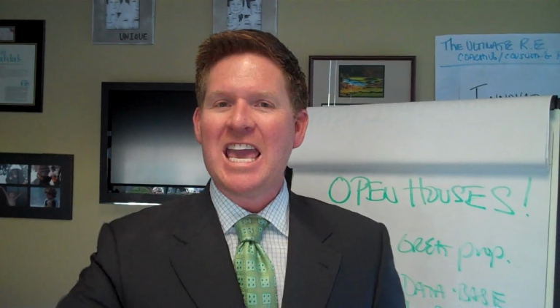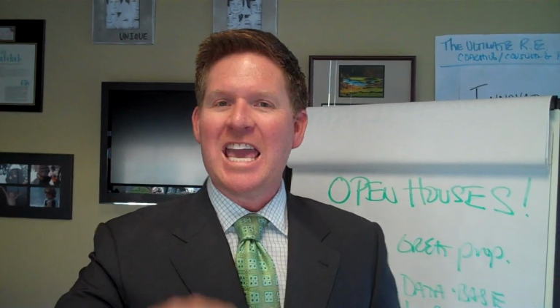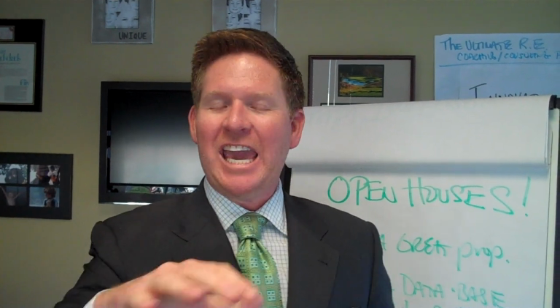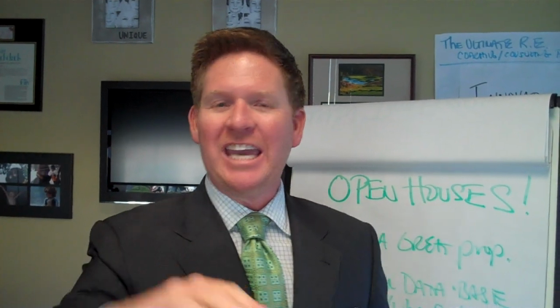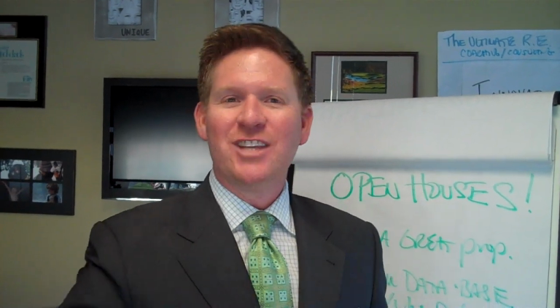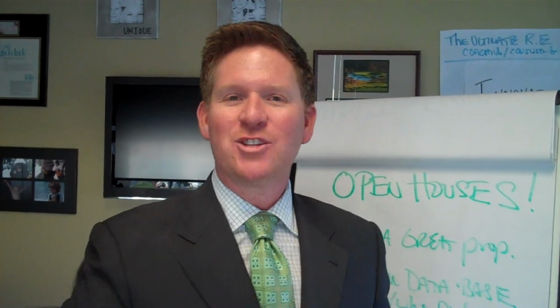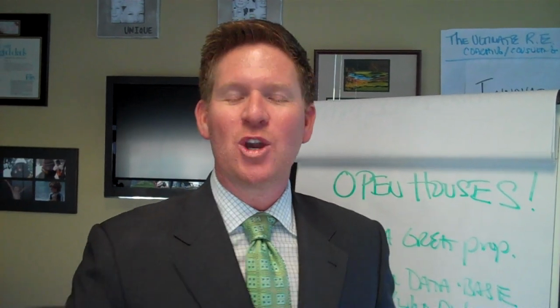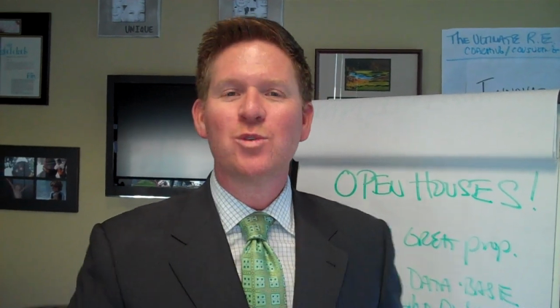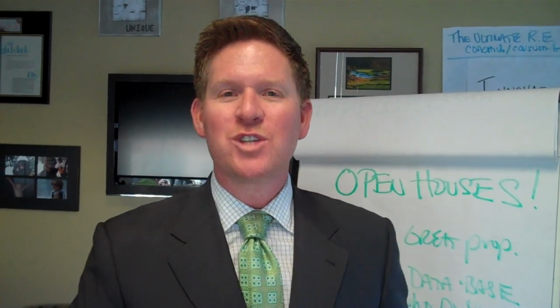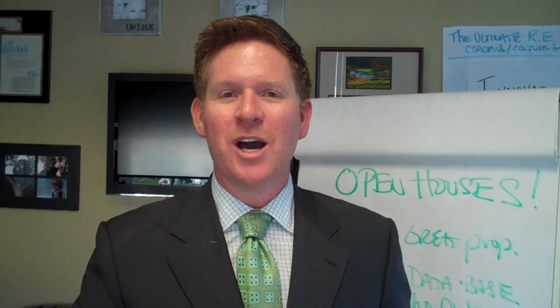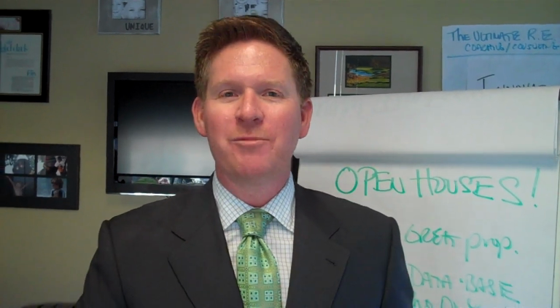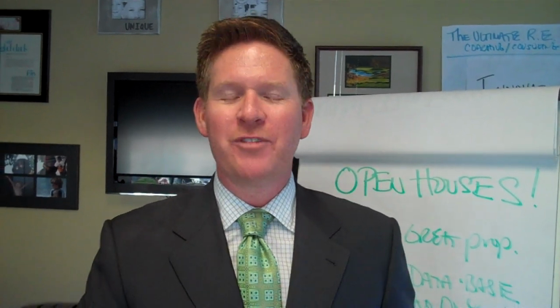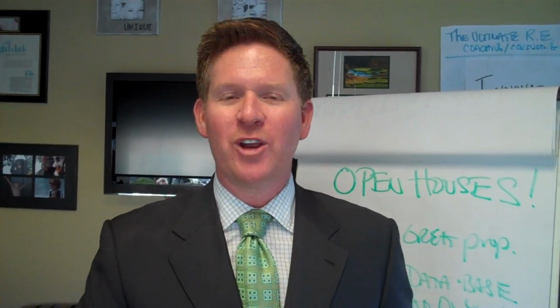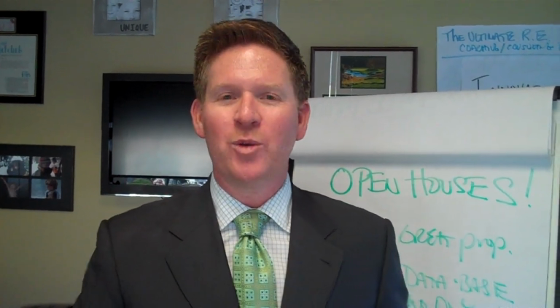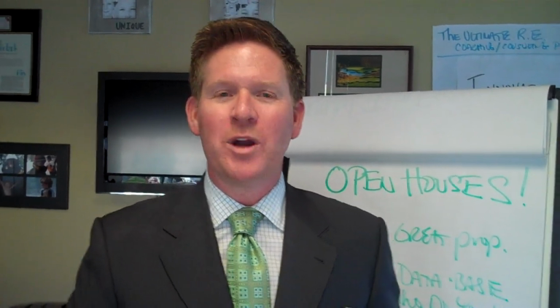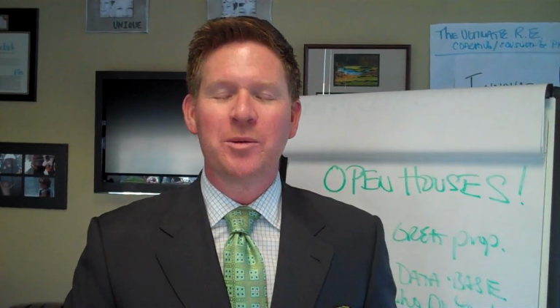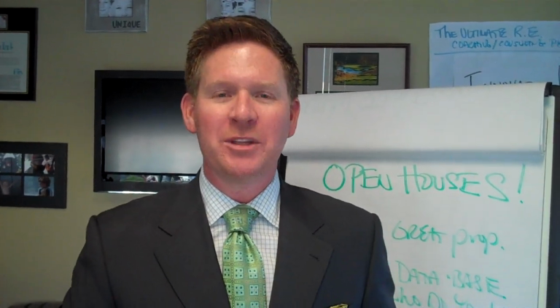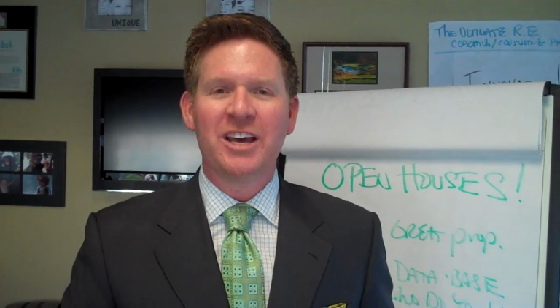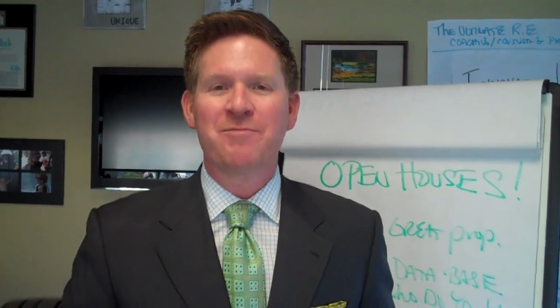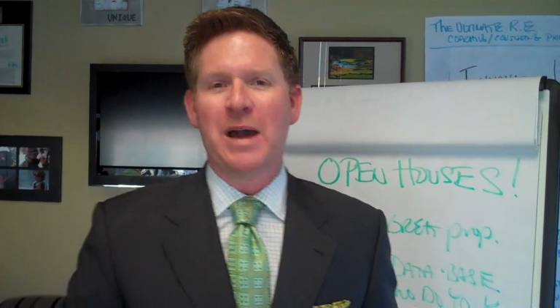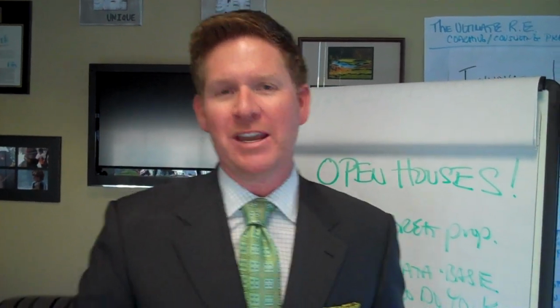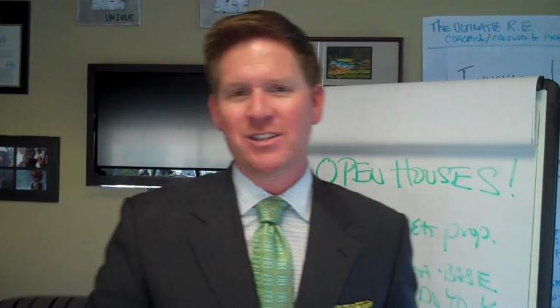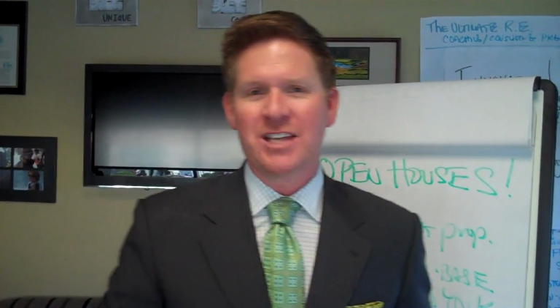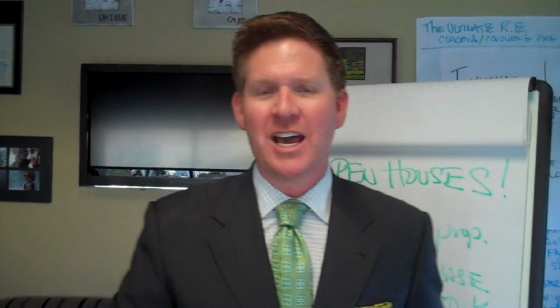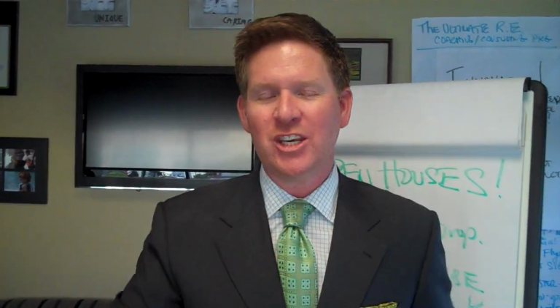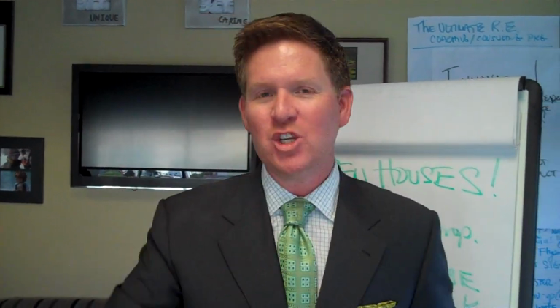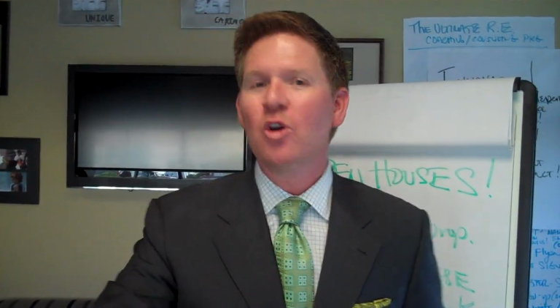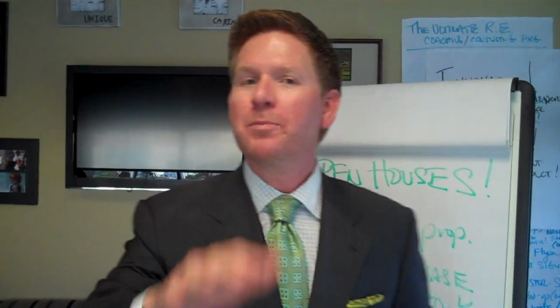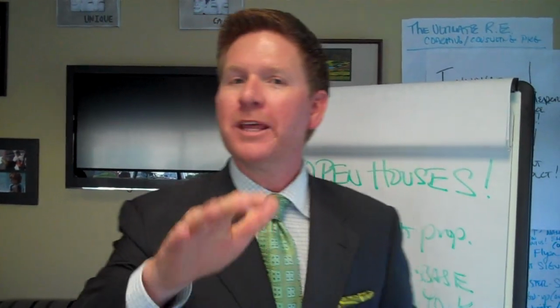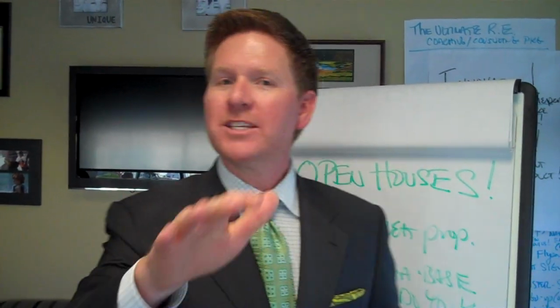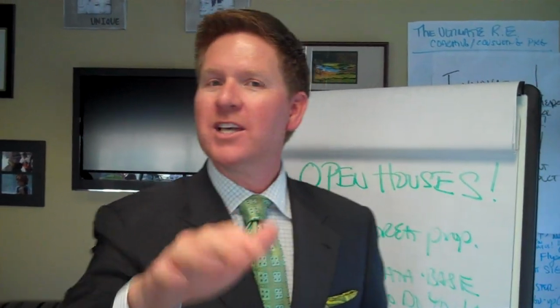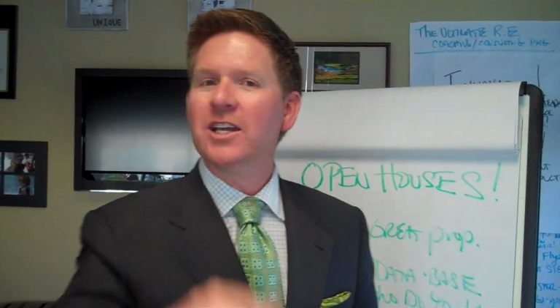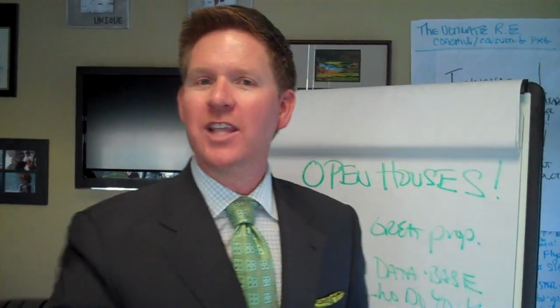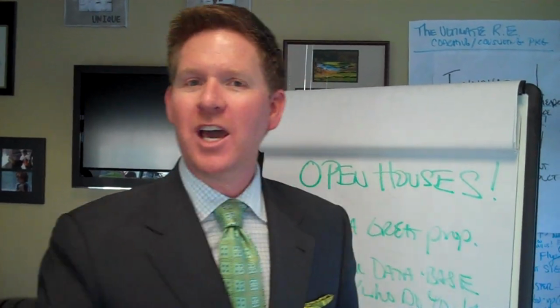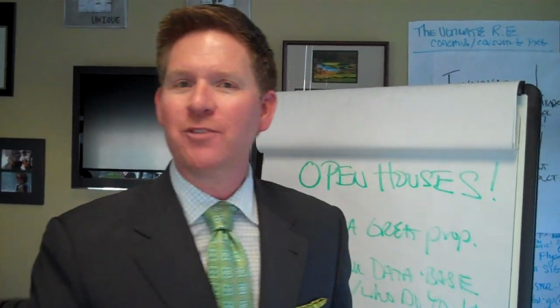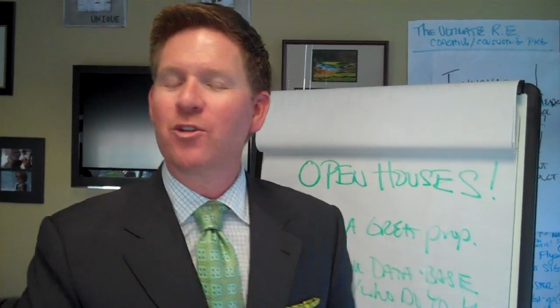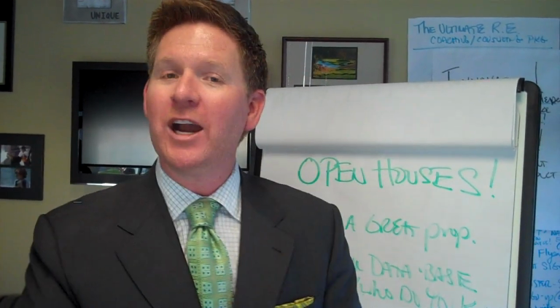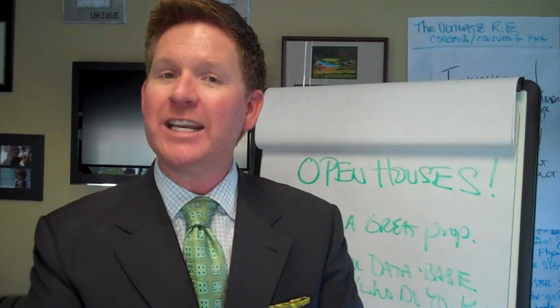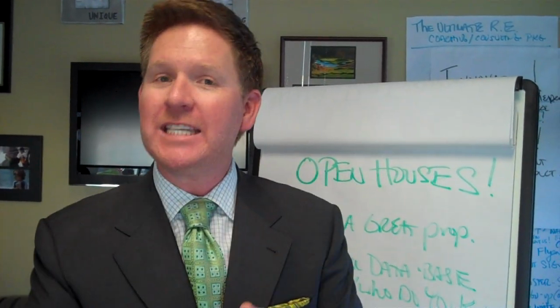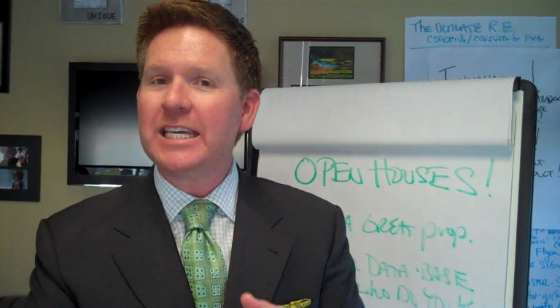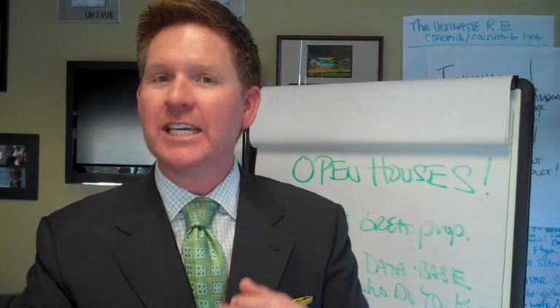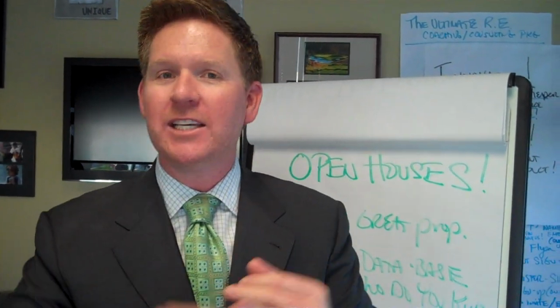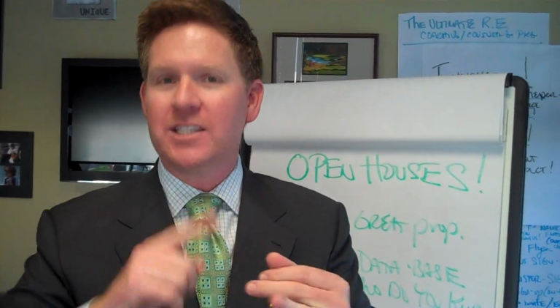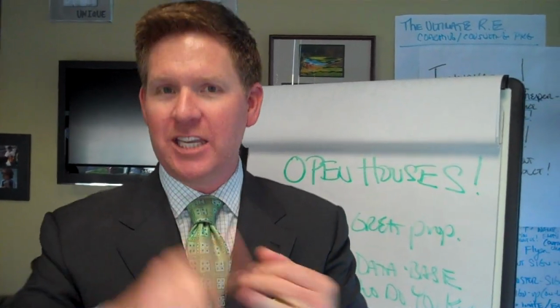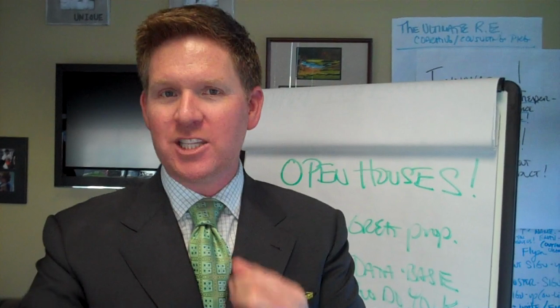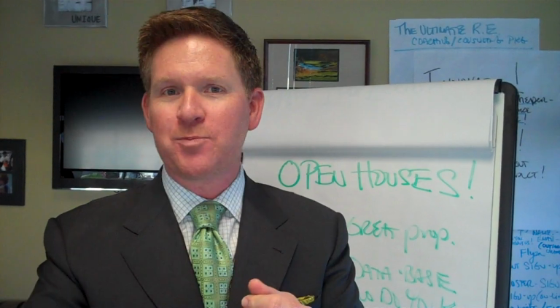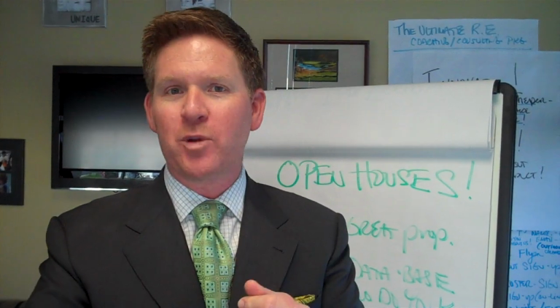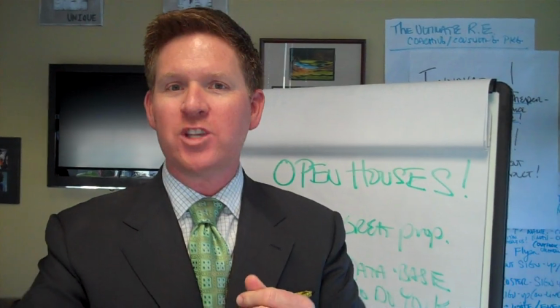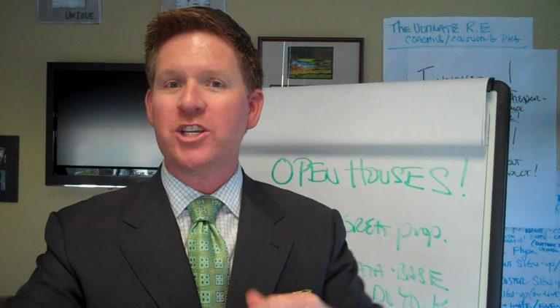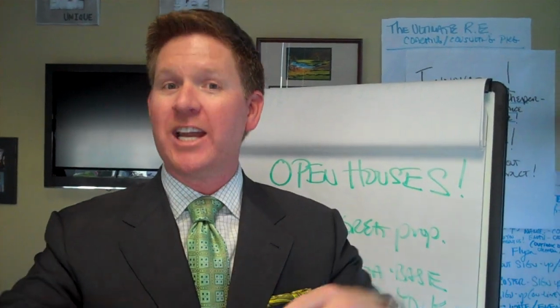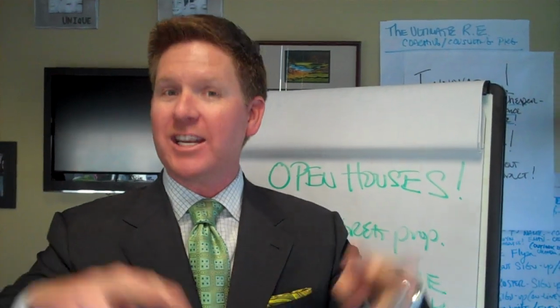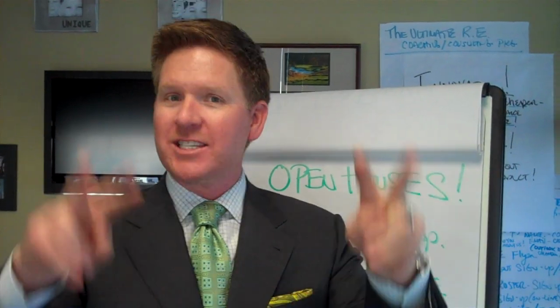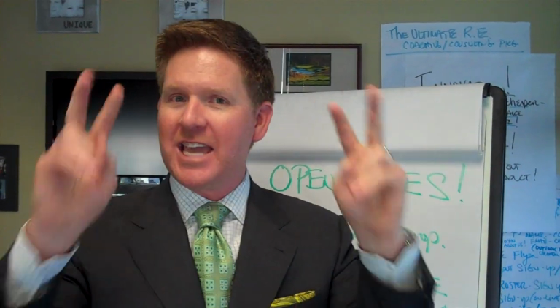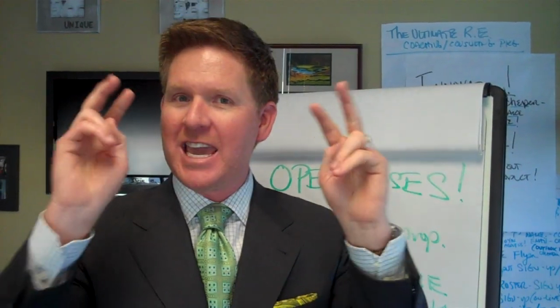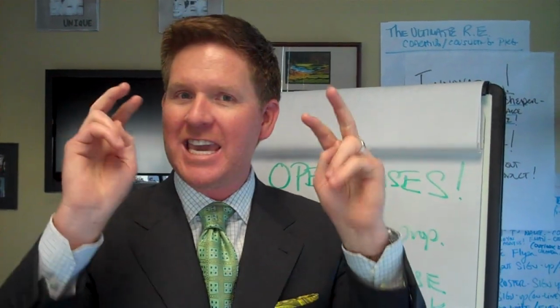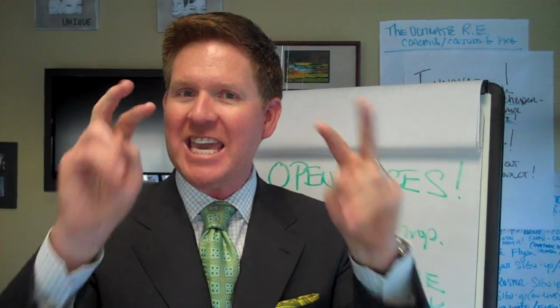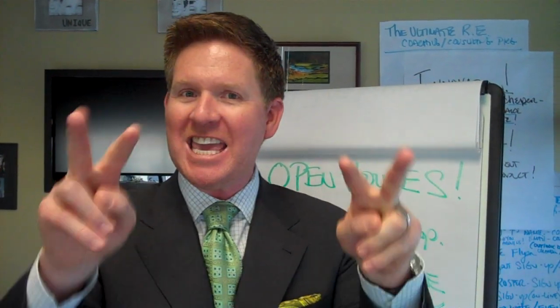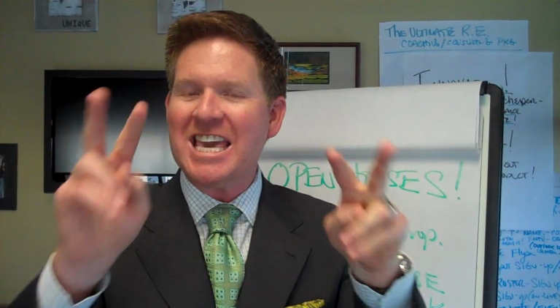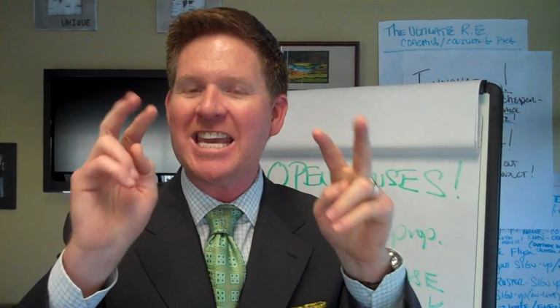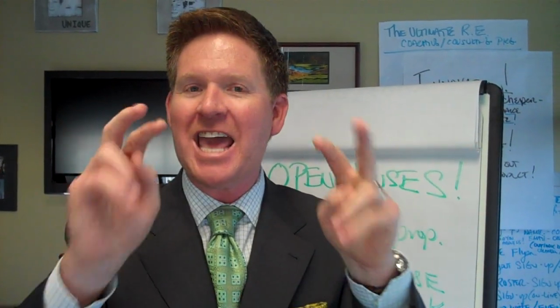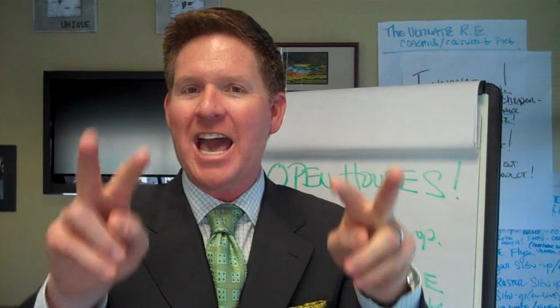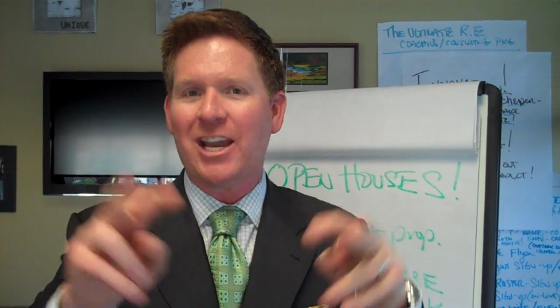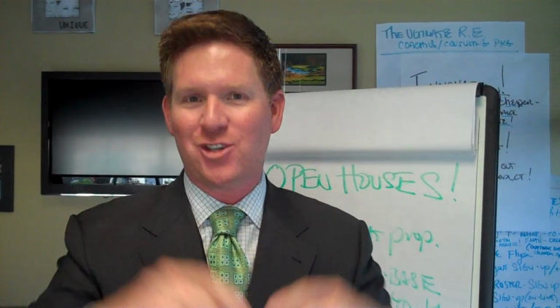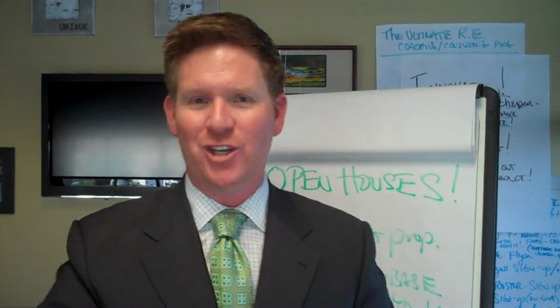Hey, it's Coach Tom Ferry. Welcome to Life by Design, your place online for ideas, inspiration, and how to stay in action.